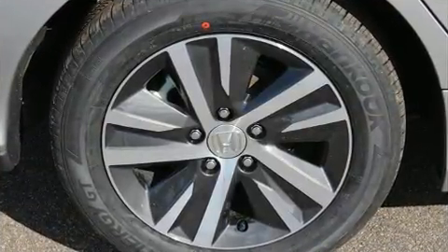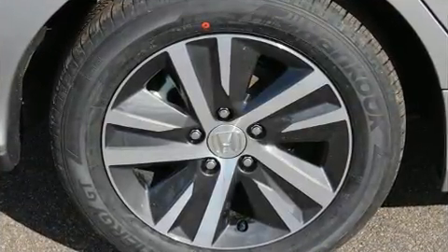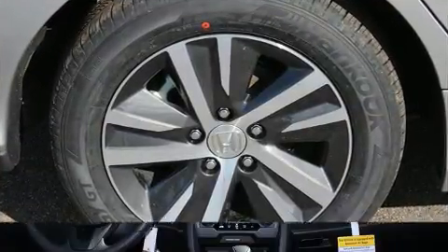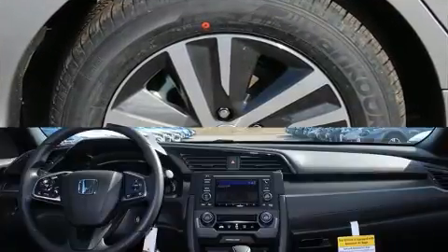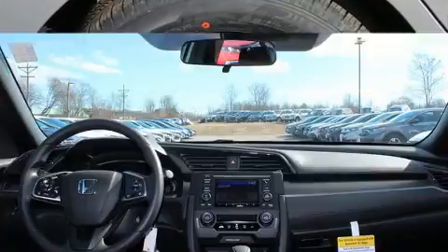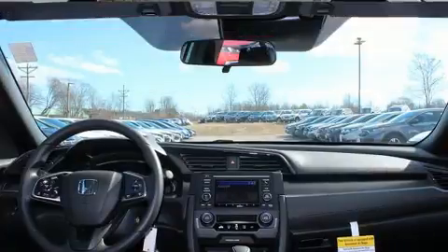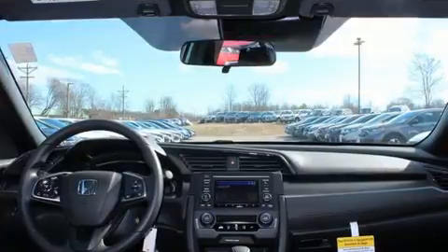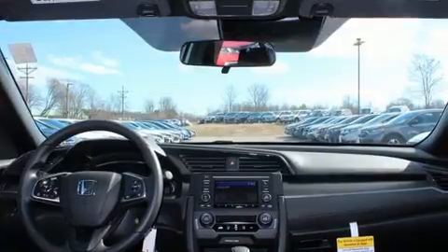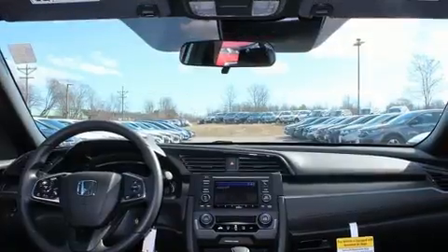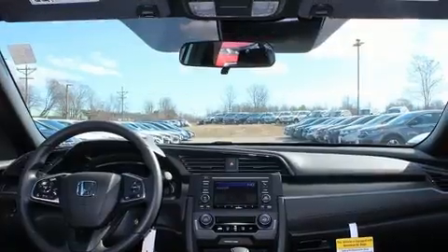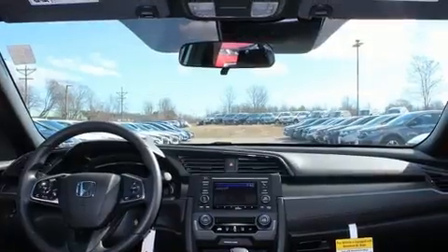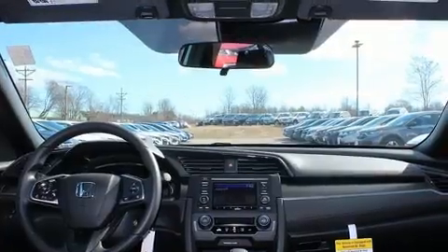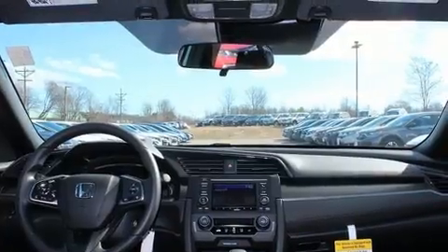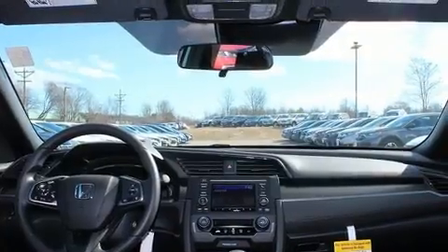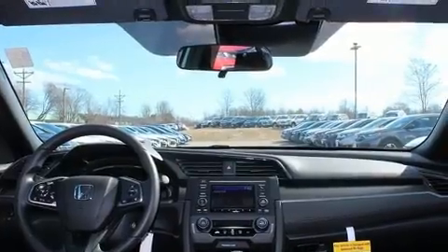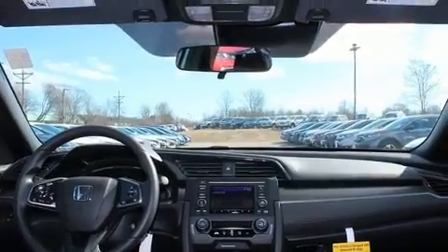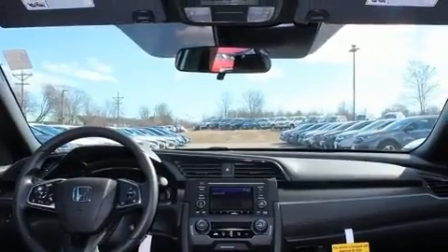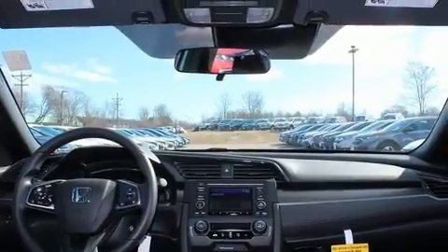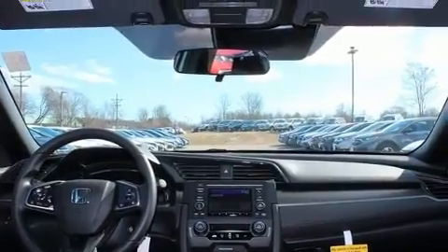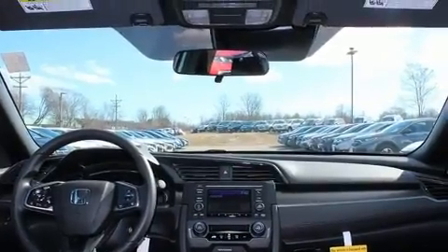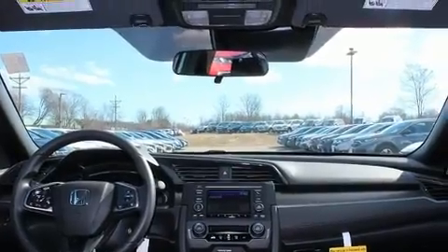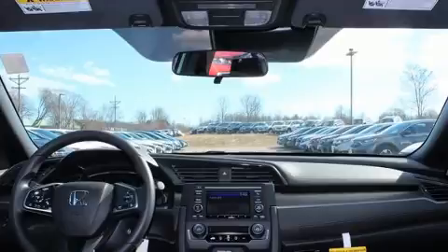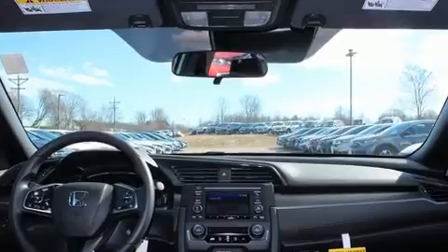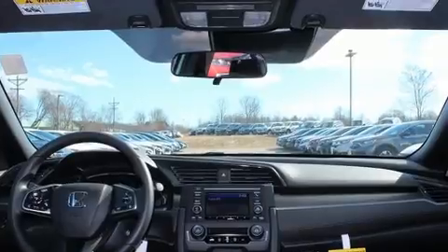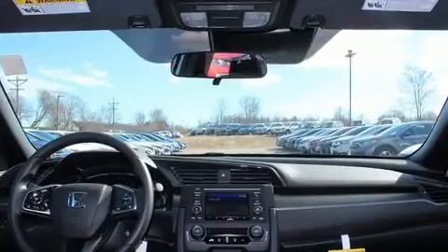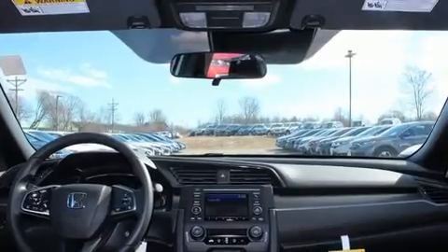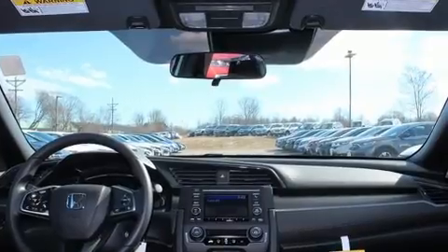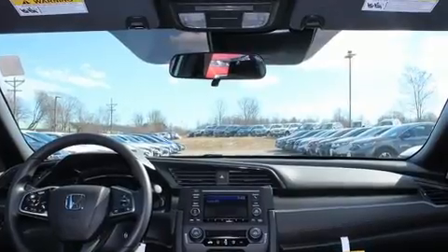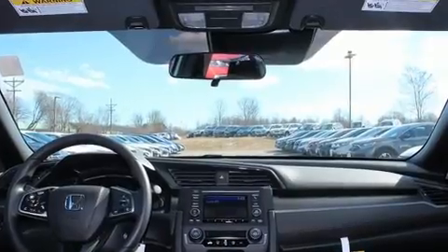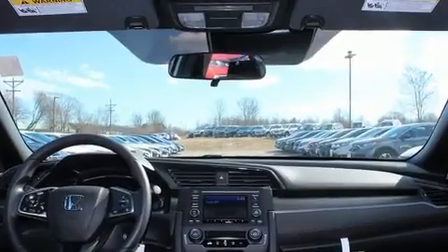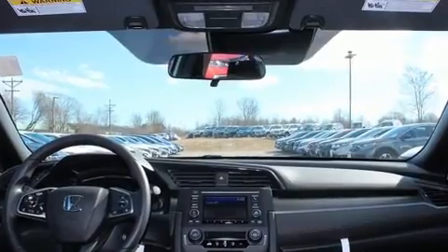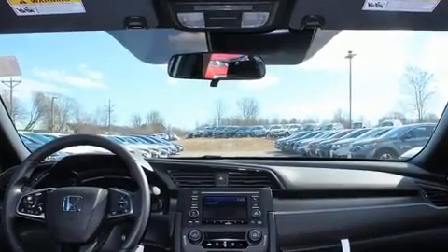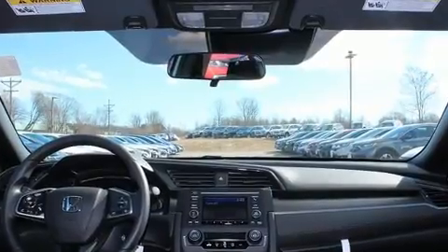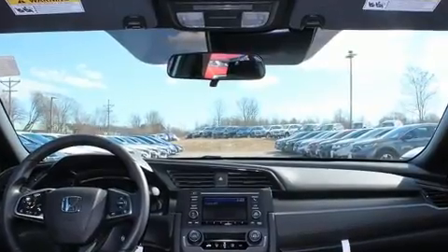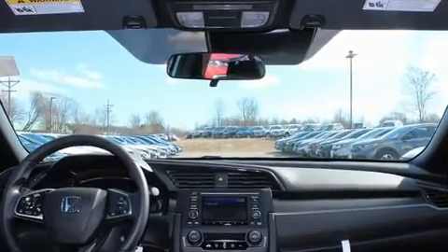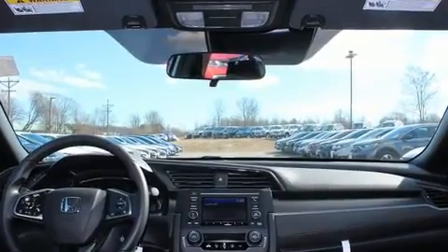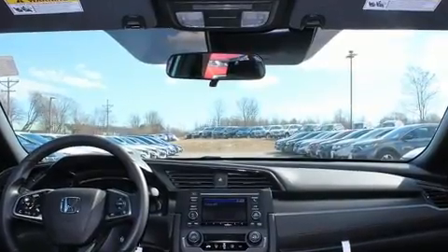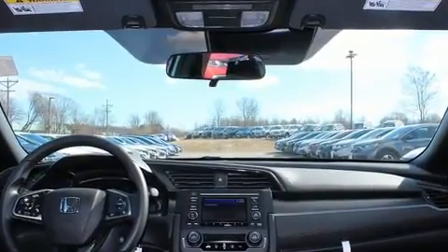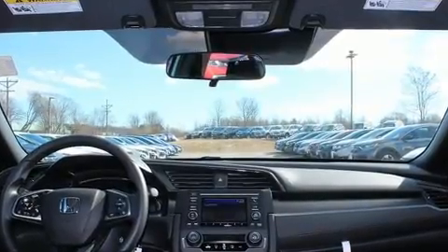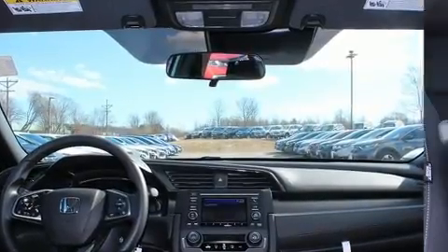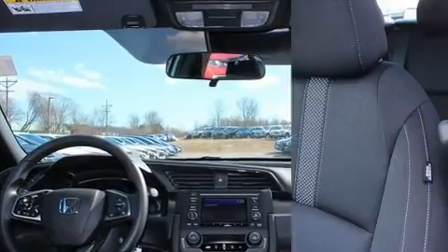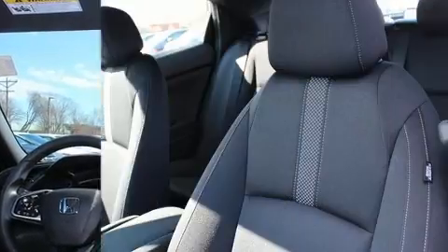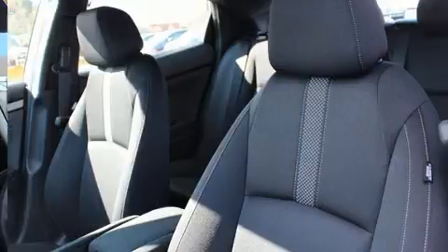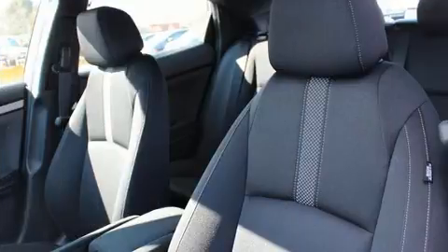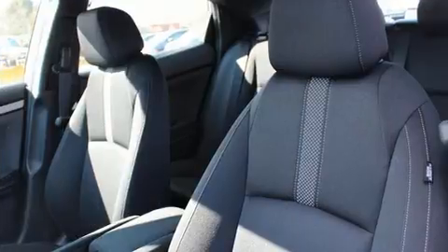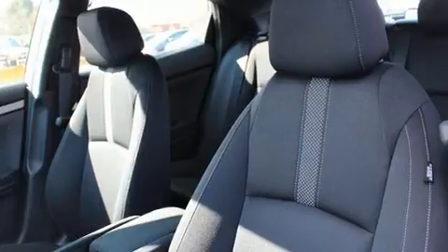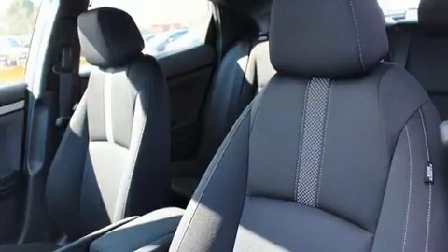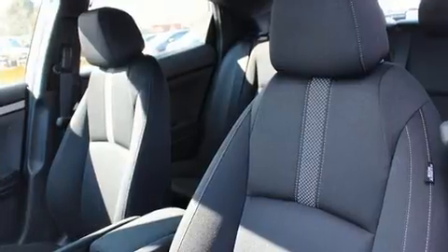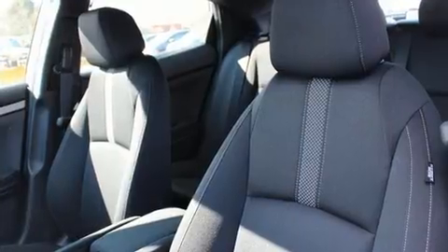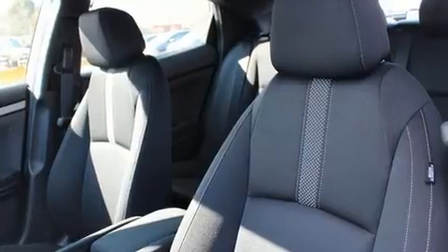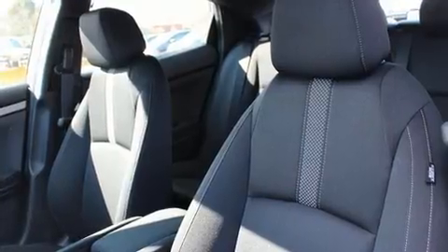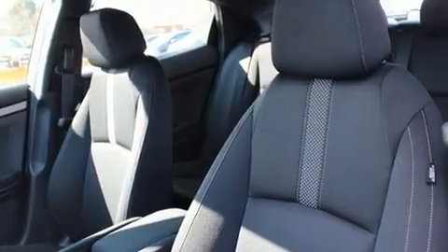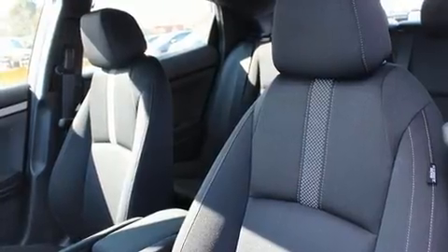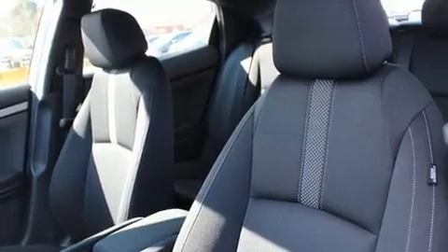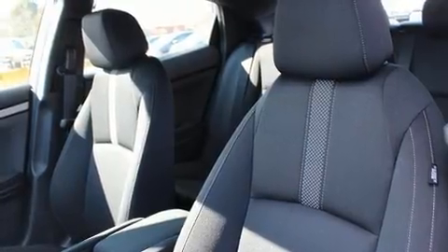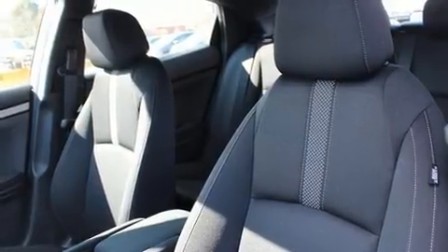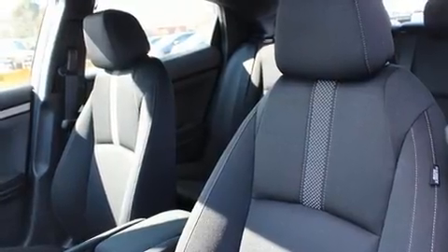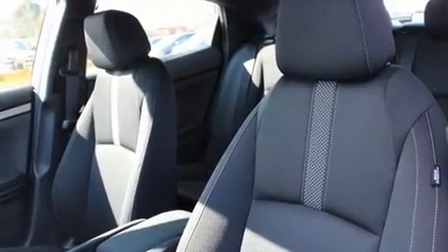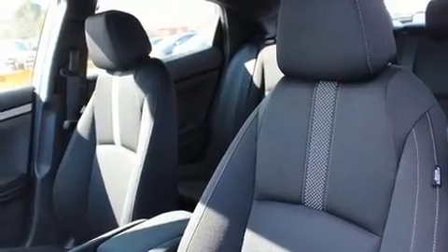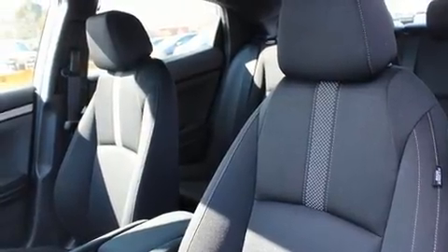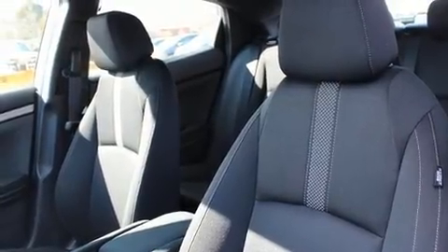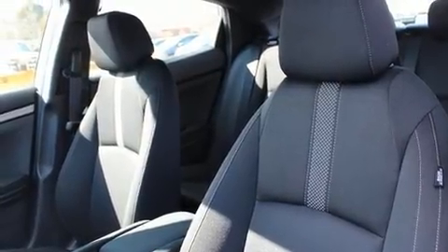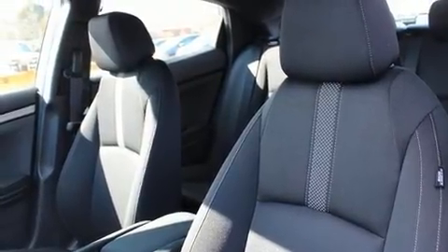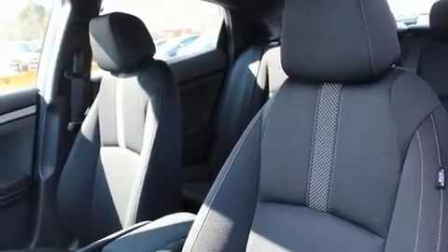Top features include remote keyless entry, a tachometer, rear wipers, and a split folding rear seat.